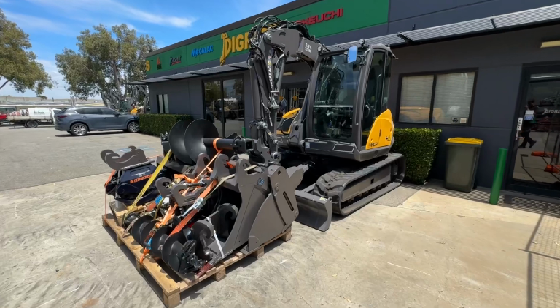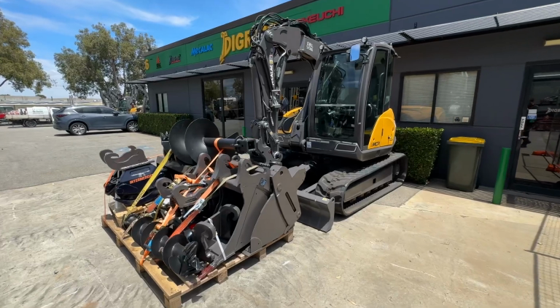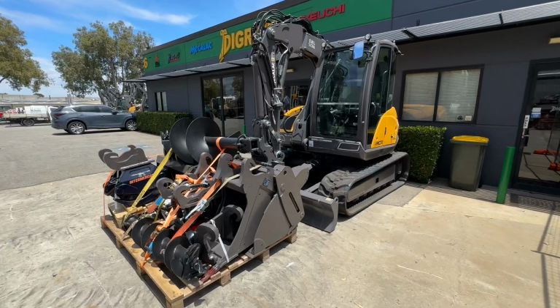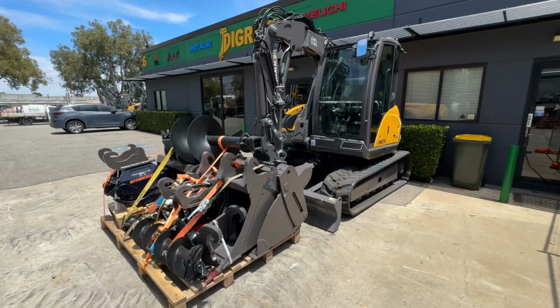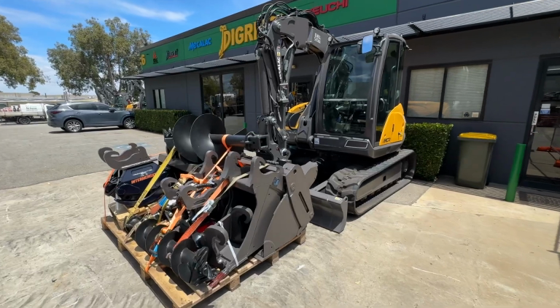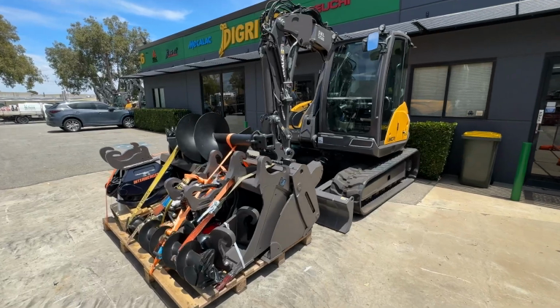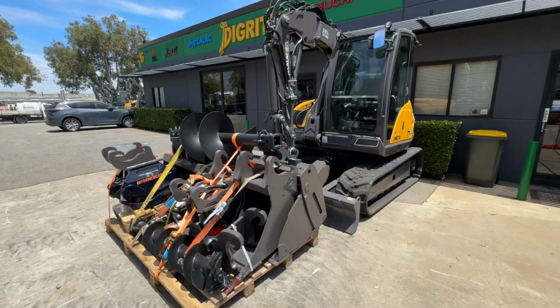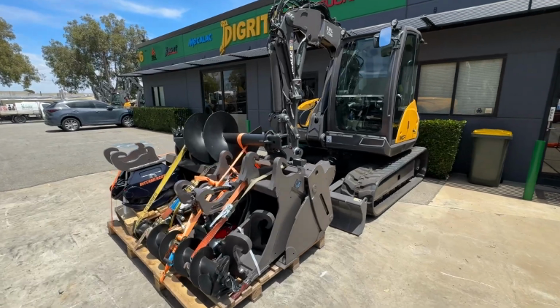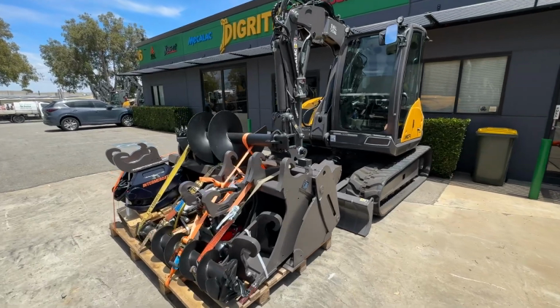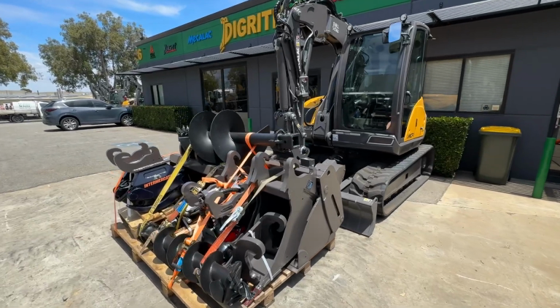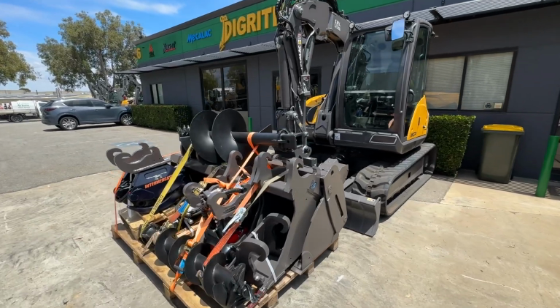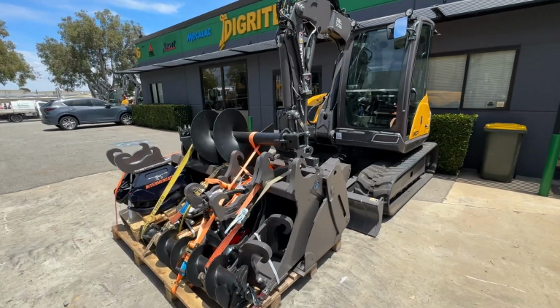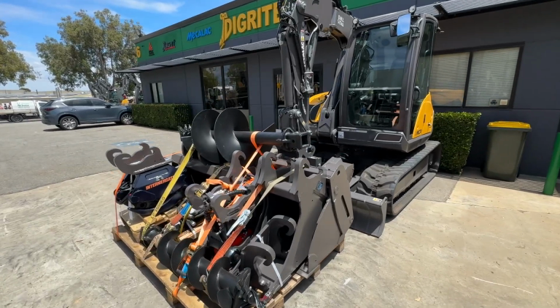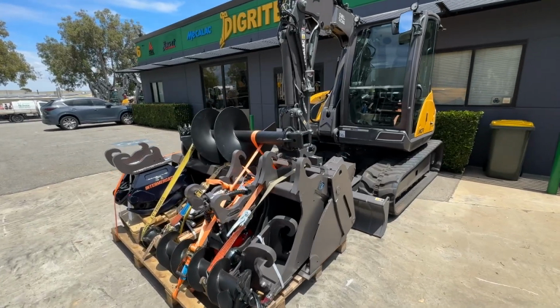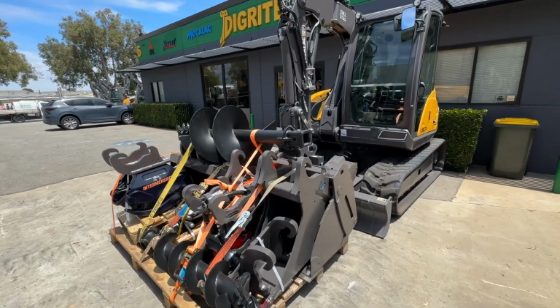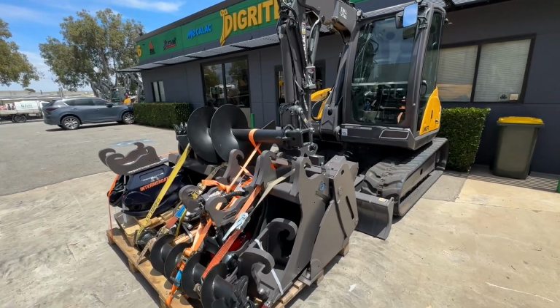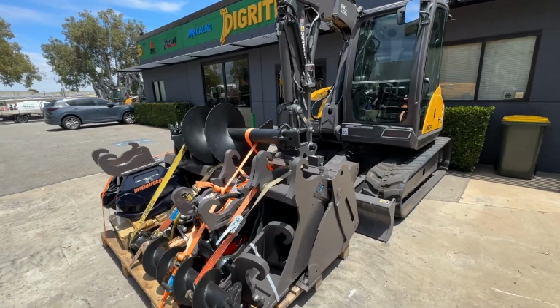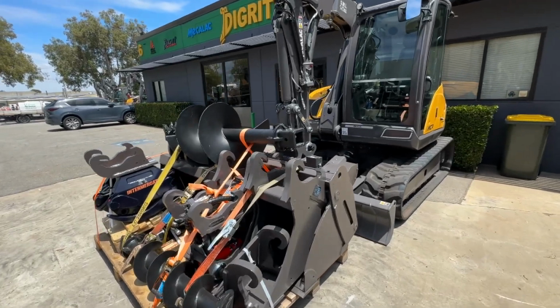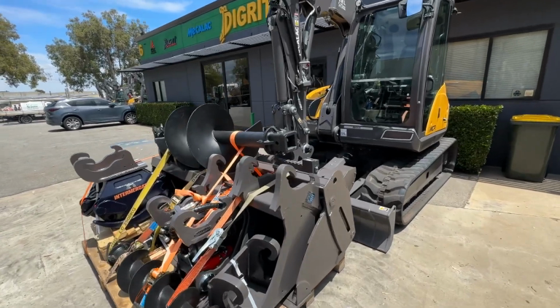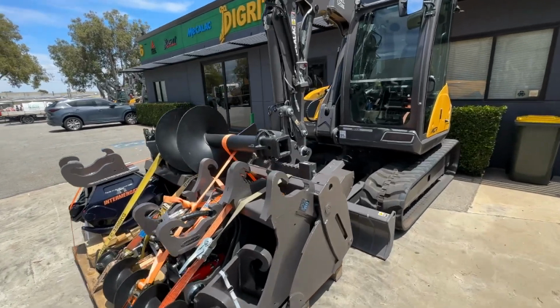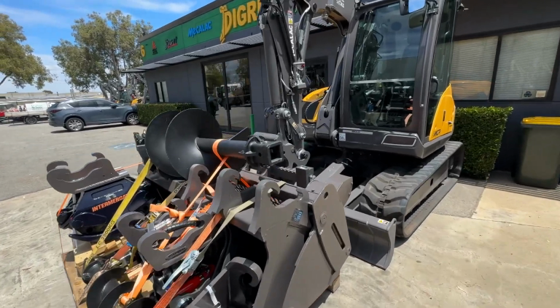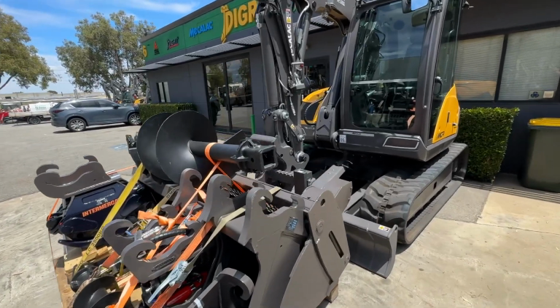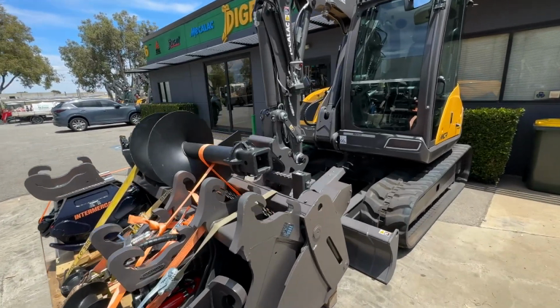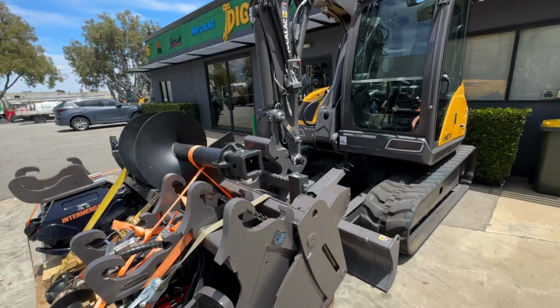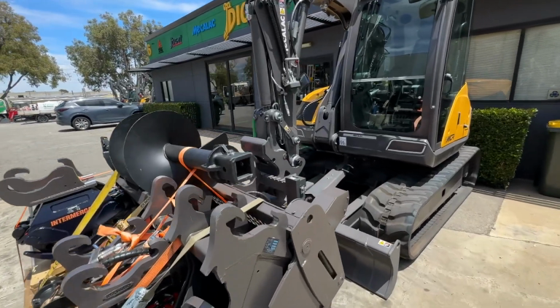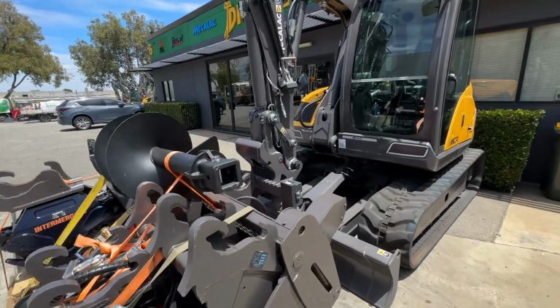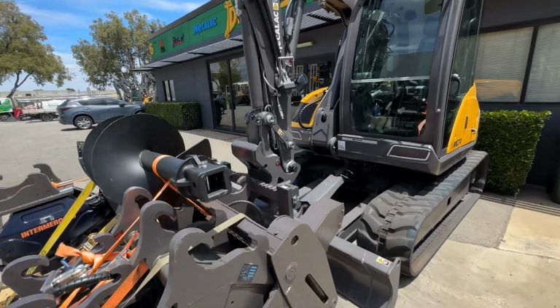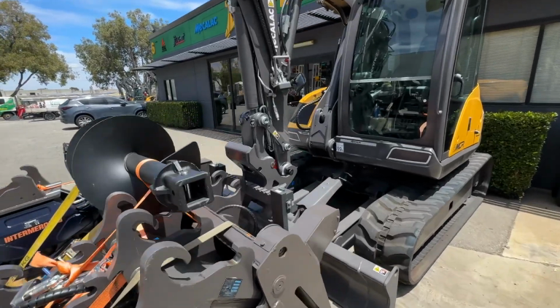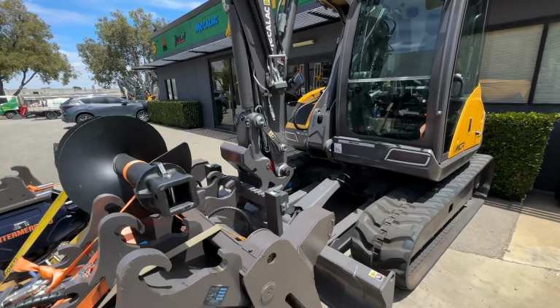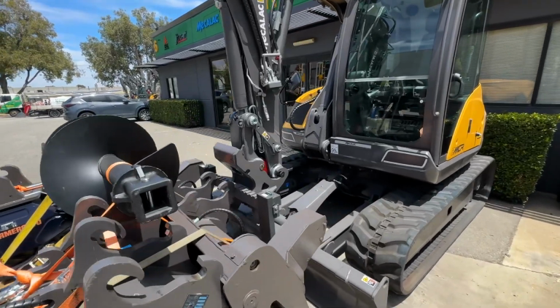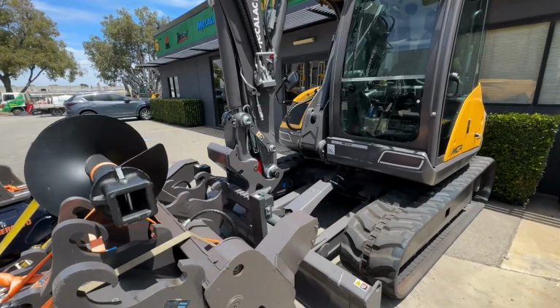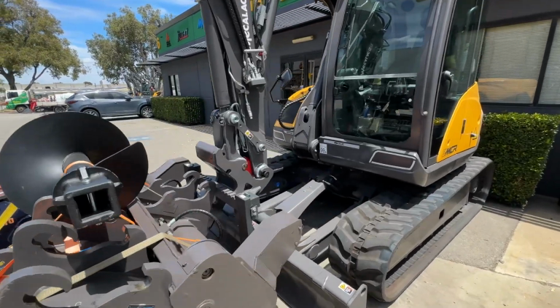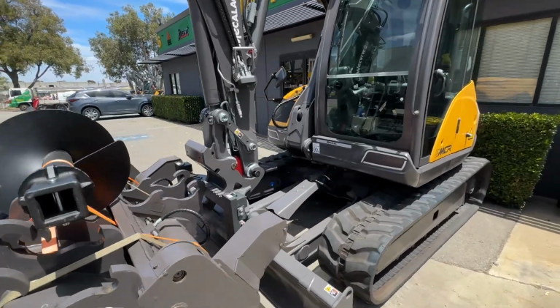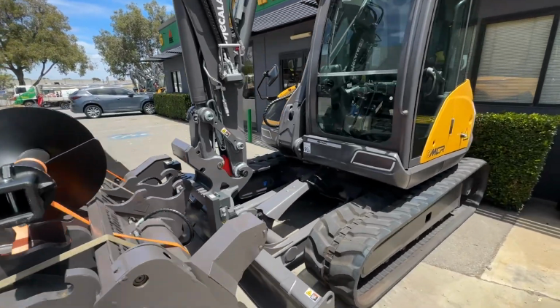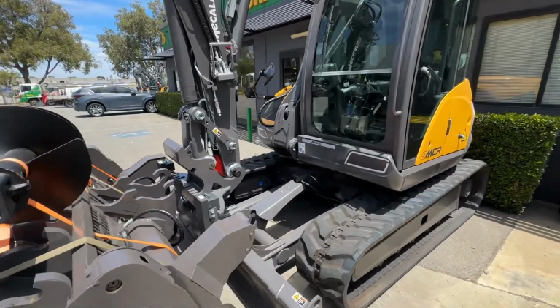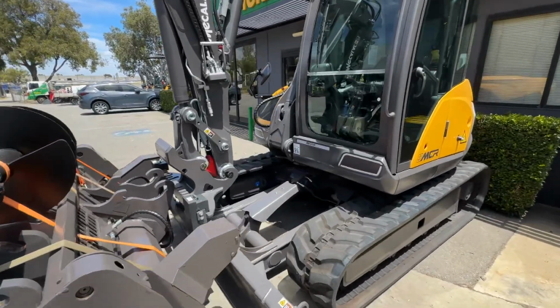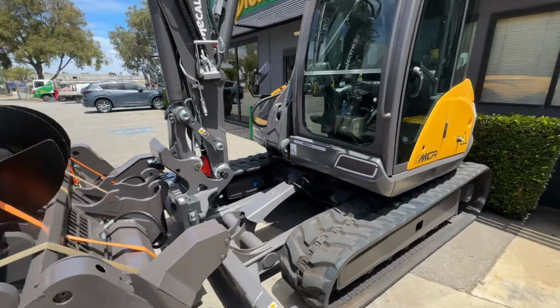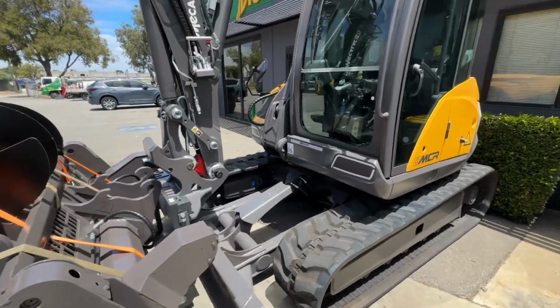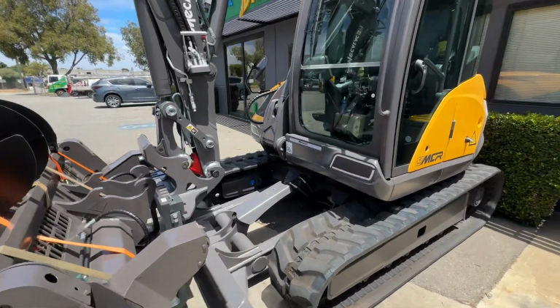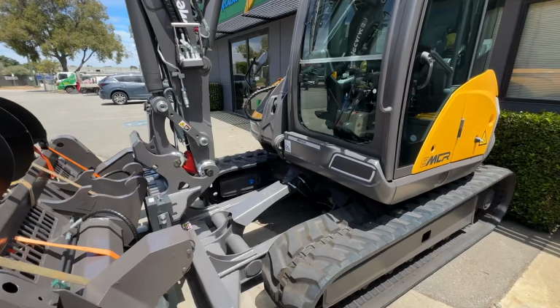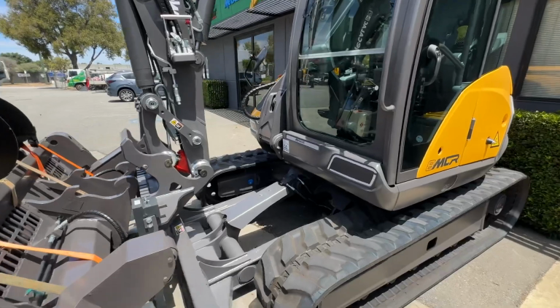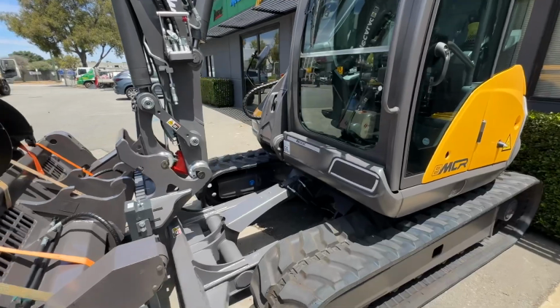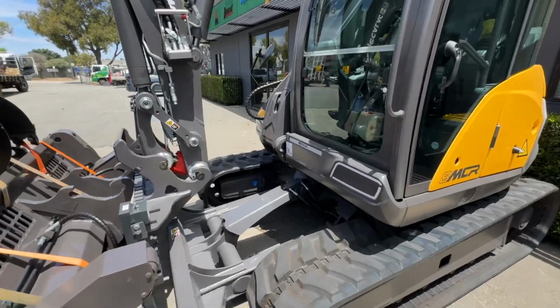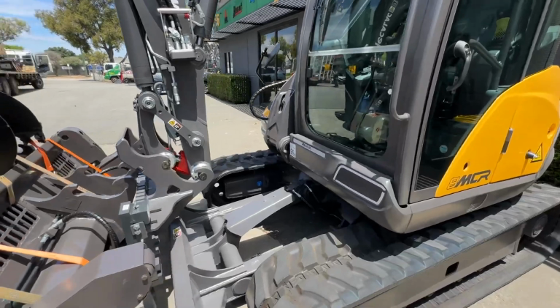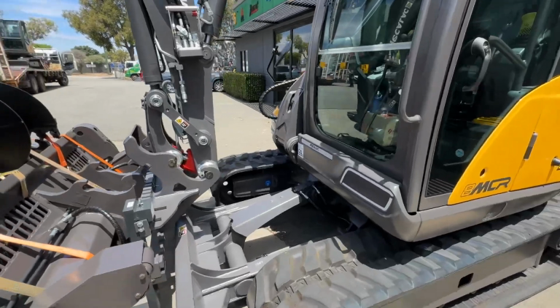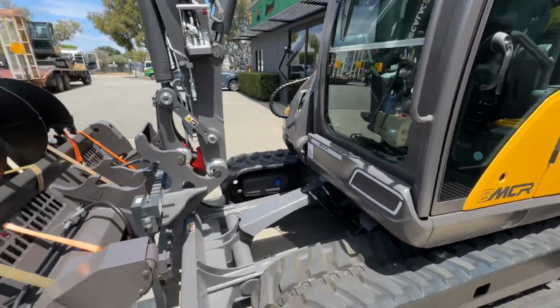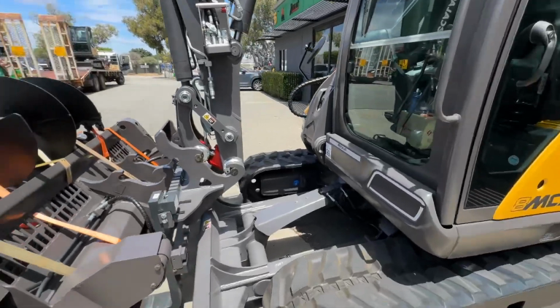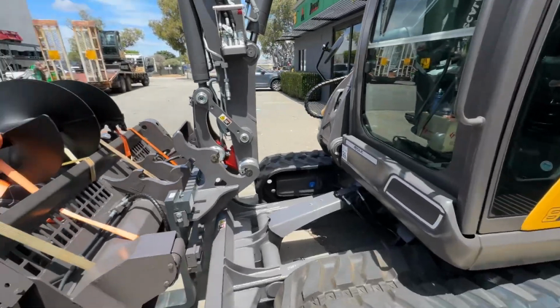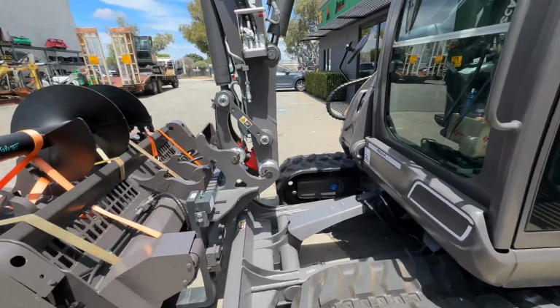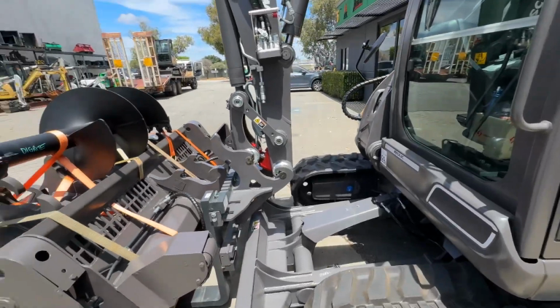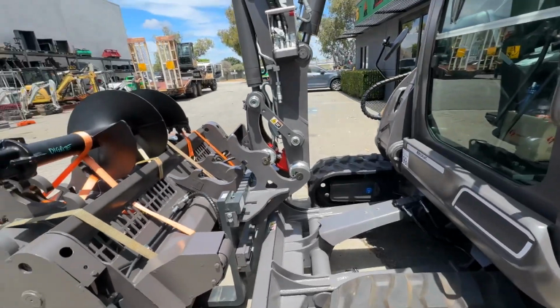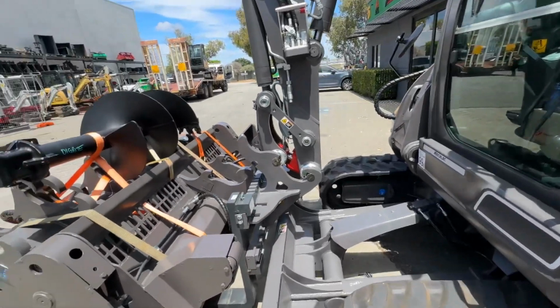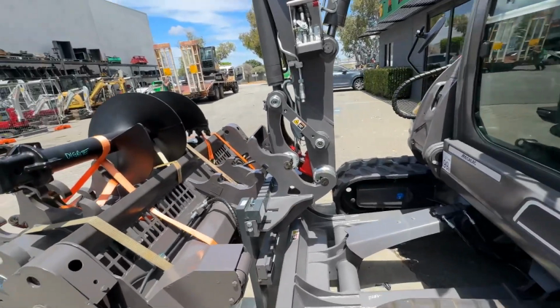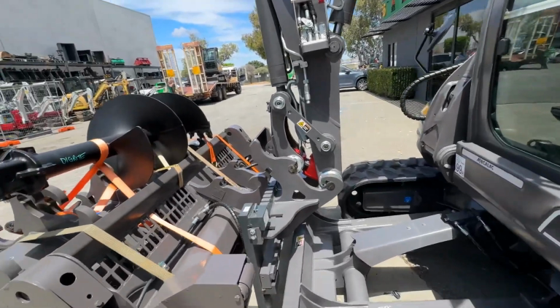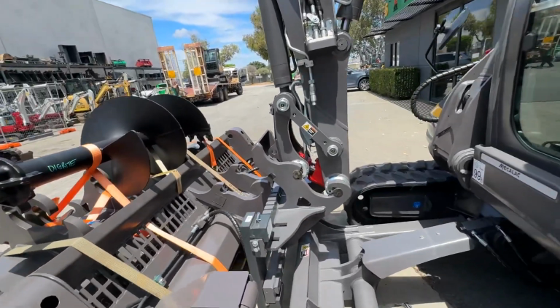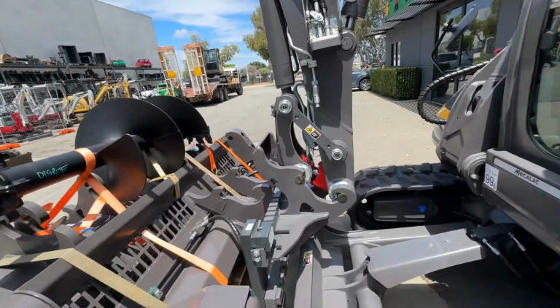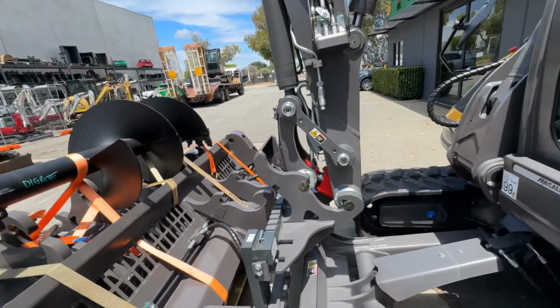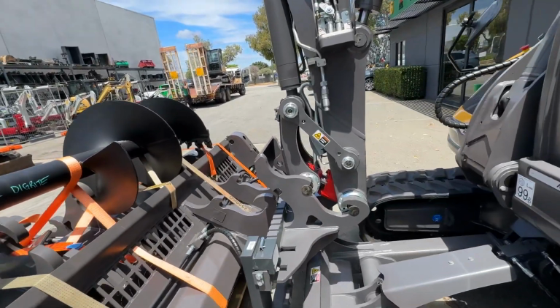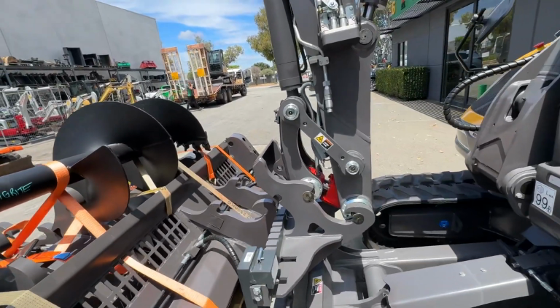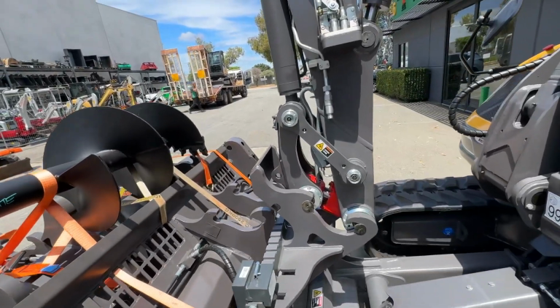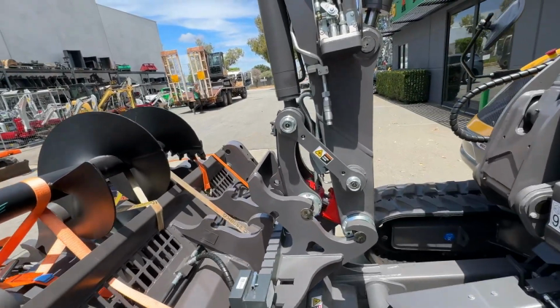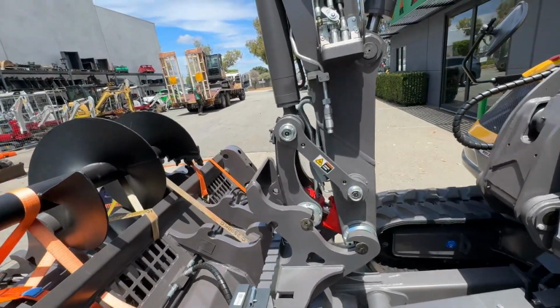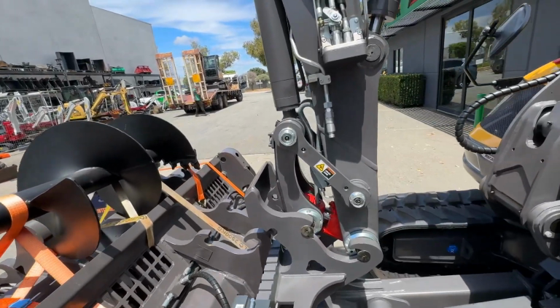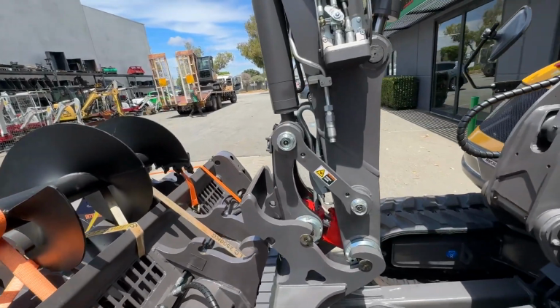Hi Adam, thanks for your purchase on your new 8-tonne CR. We'll do a quick walk around and show you all the attachments, the machine, and the basics.